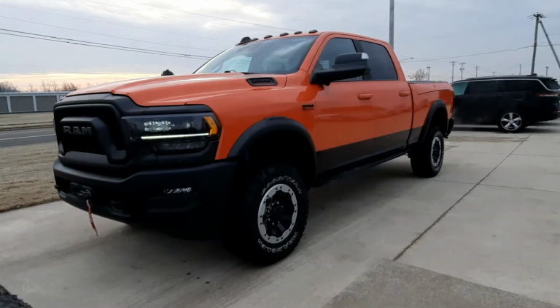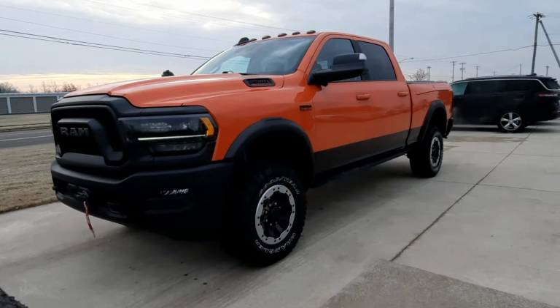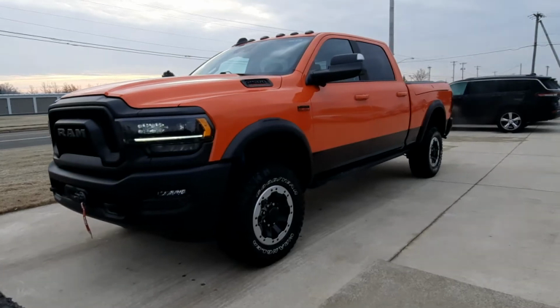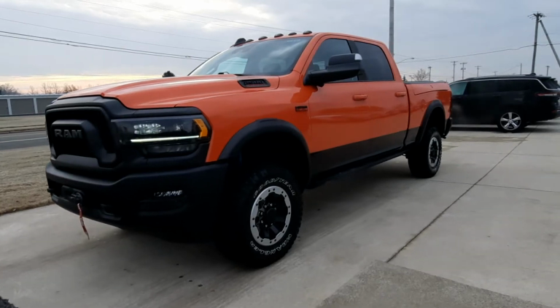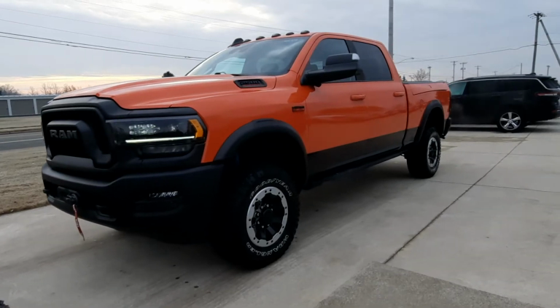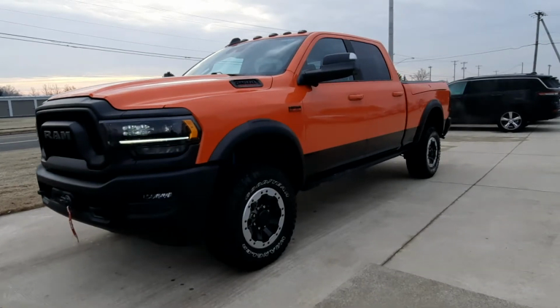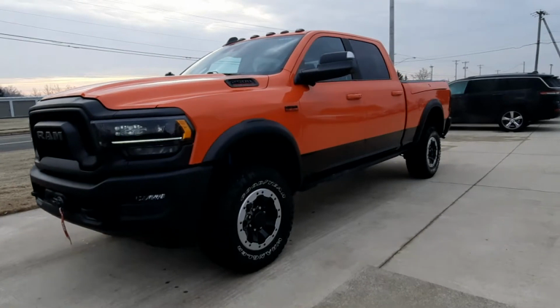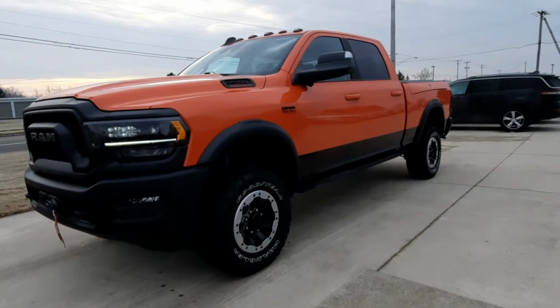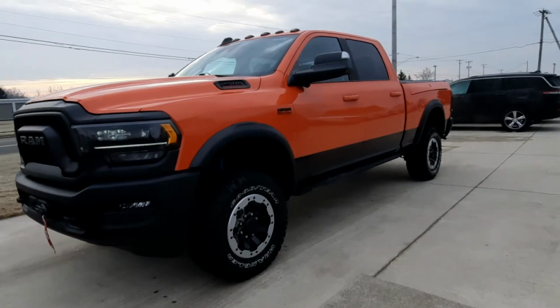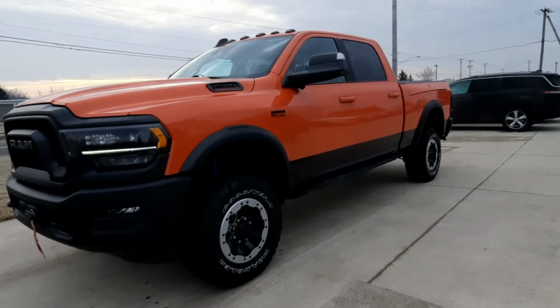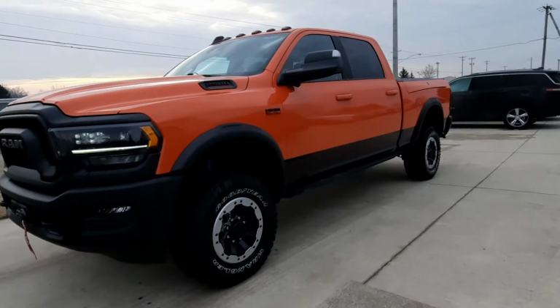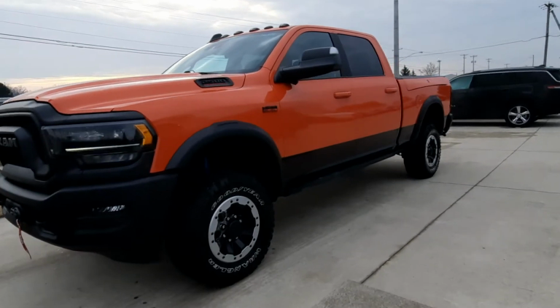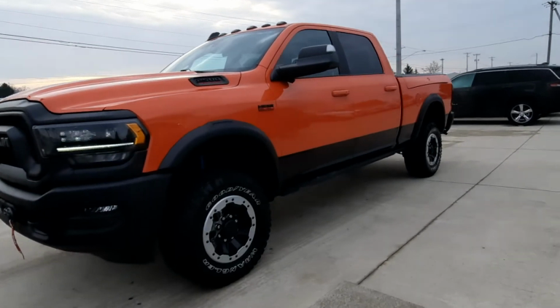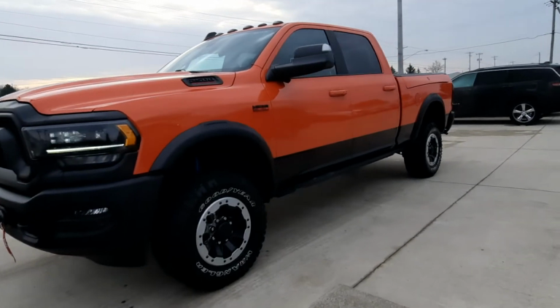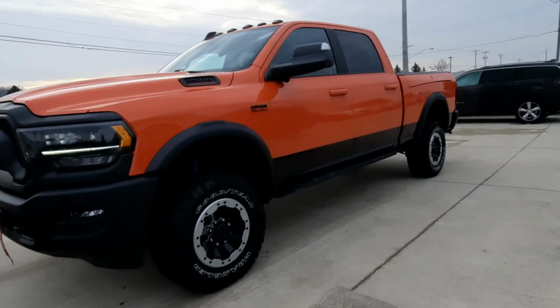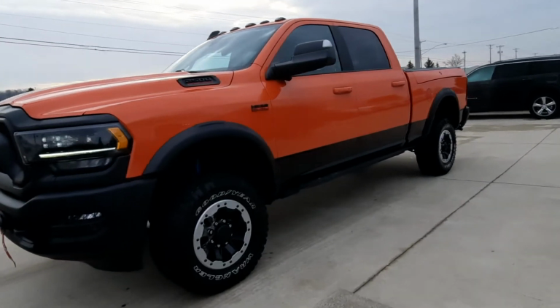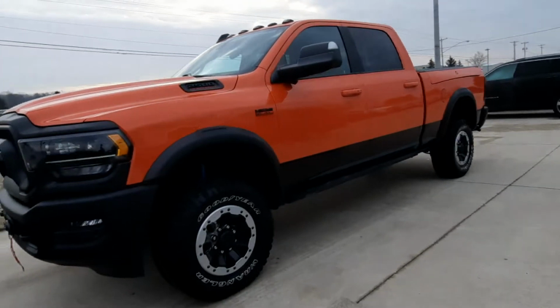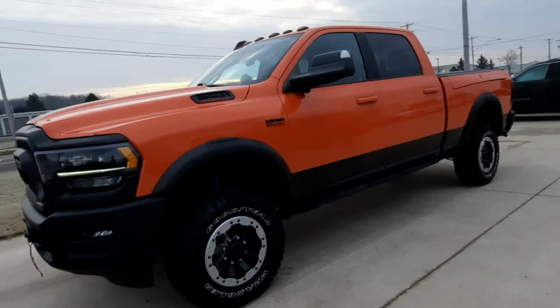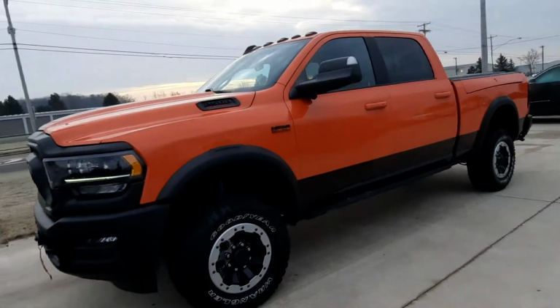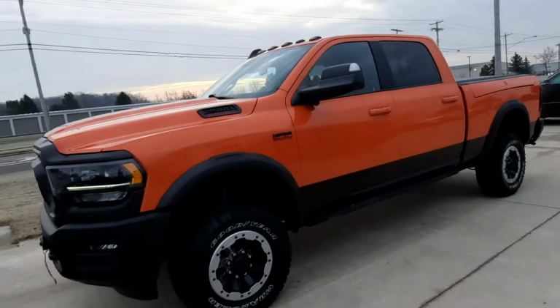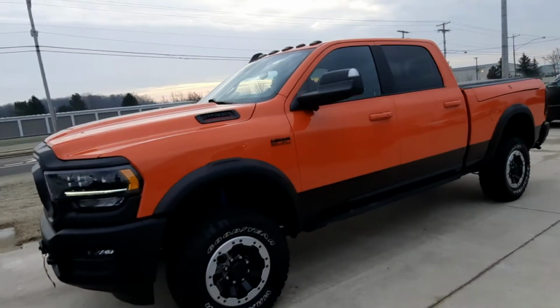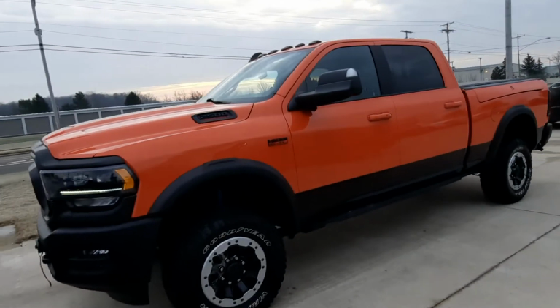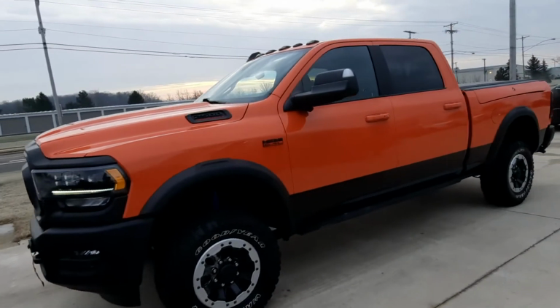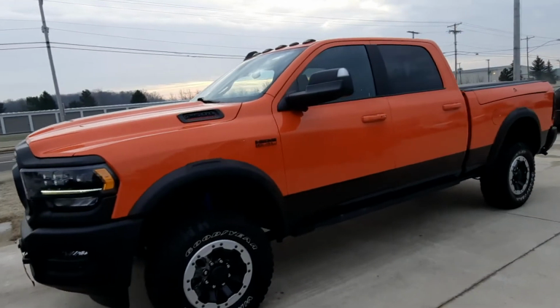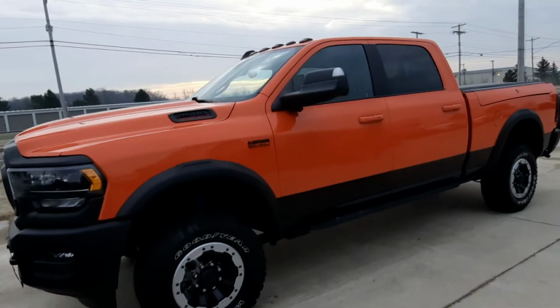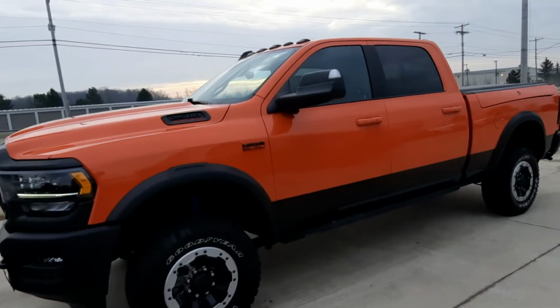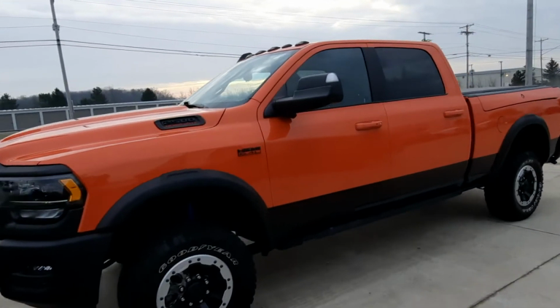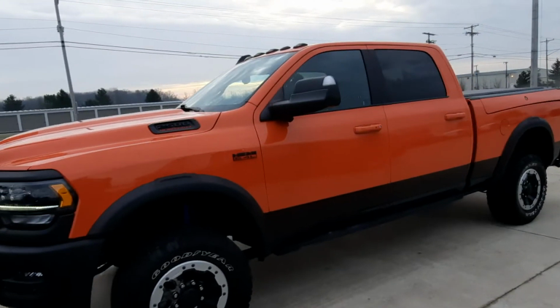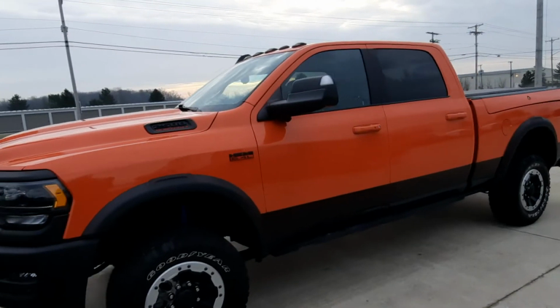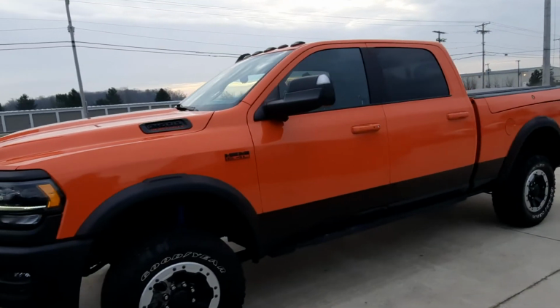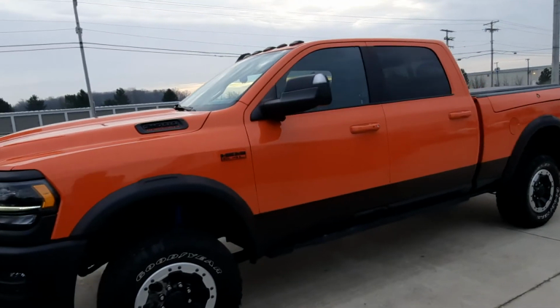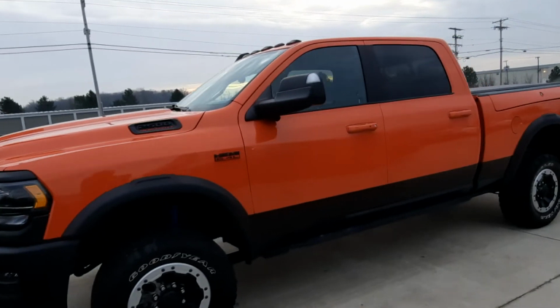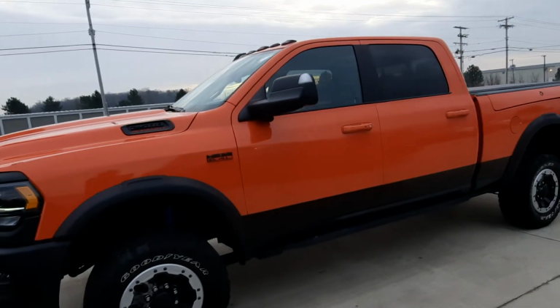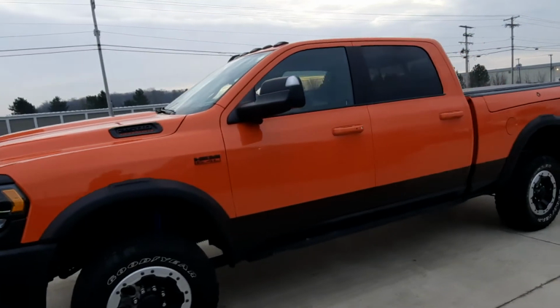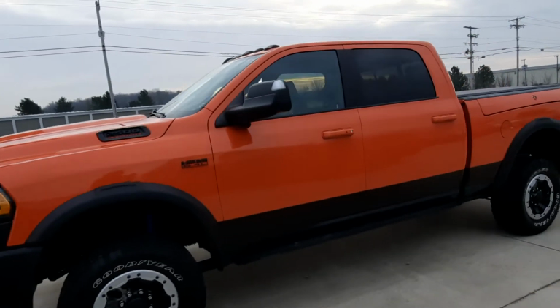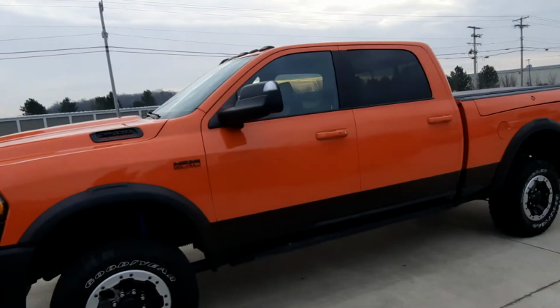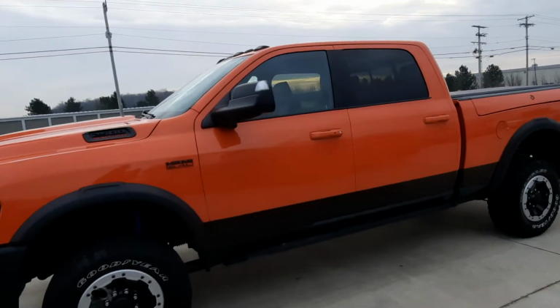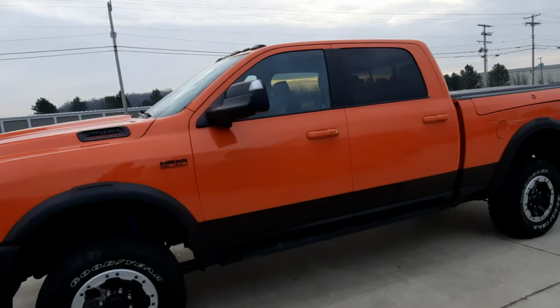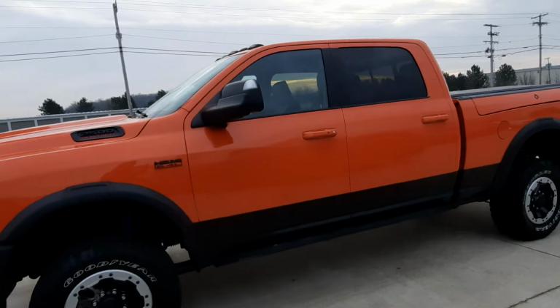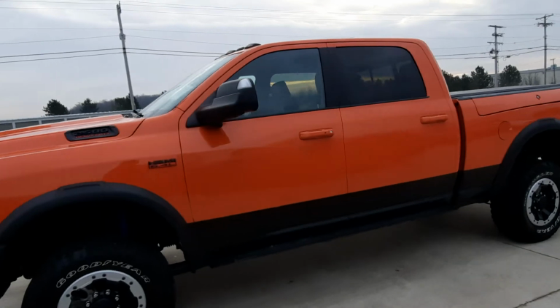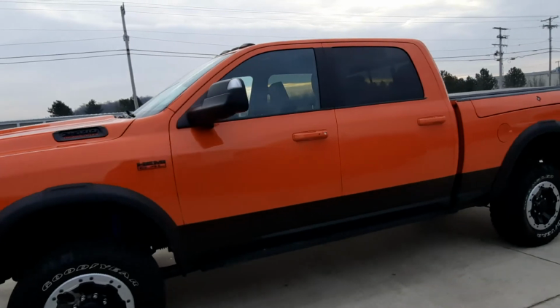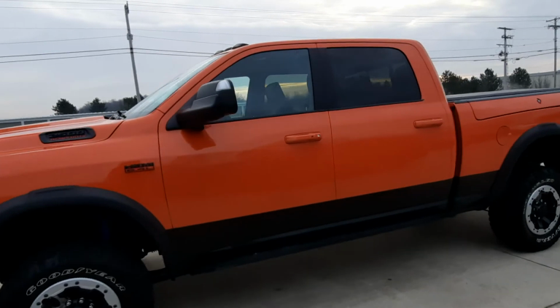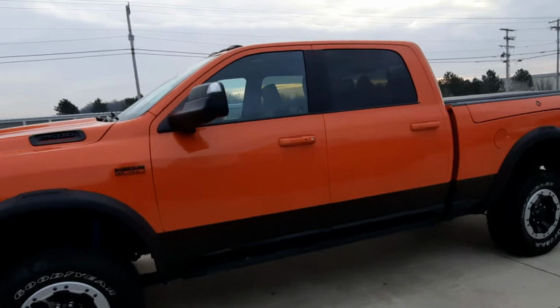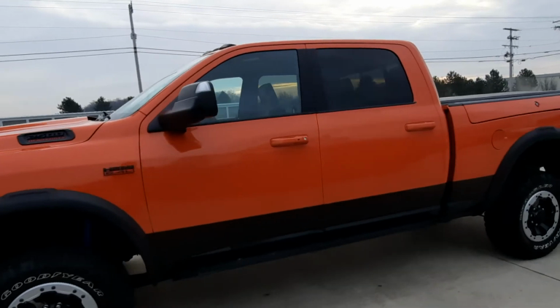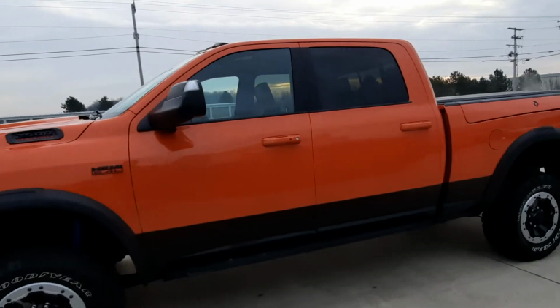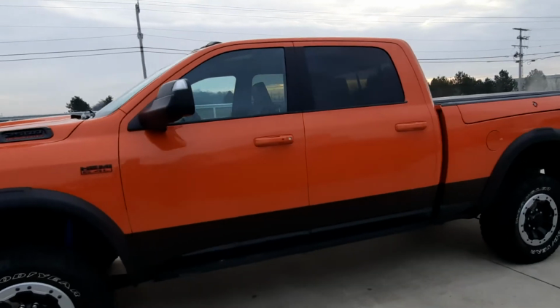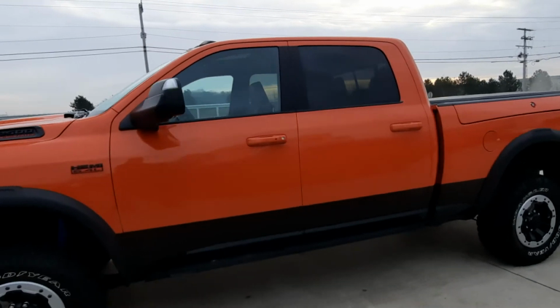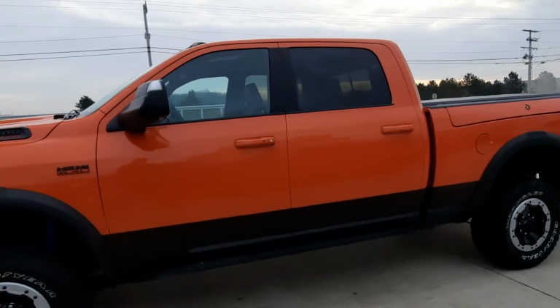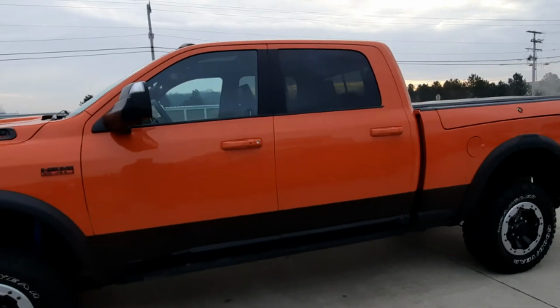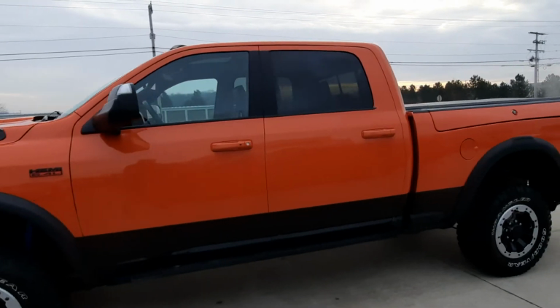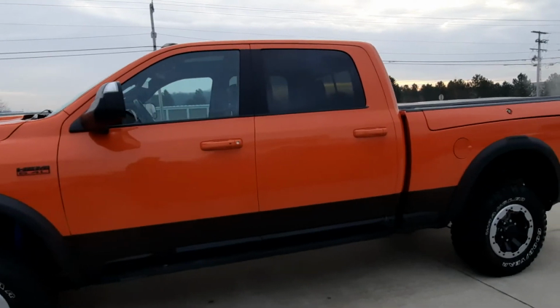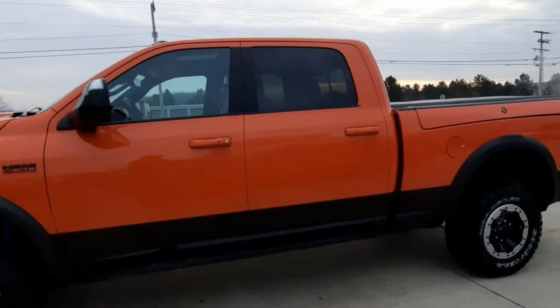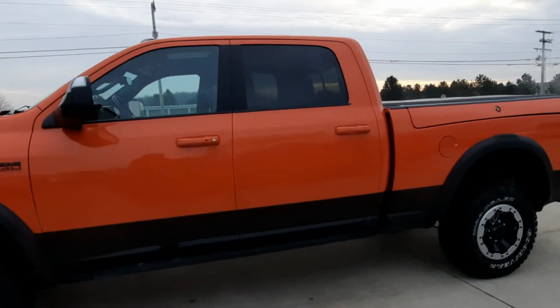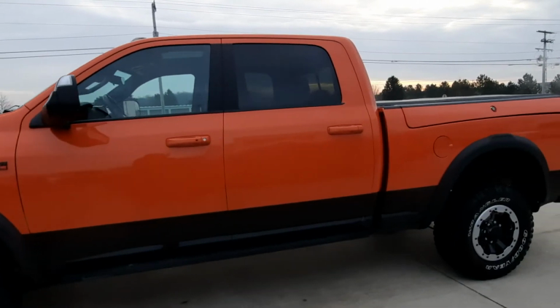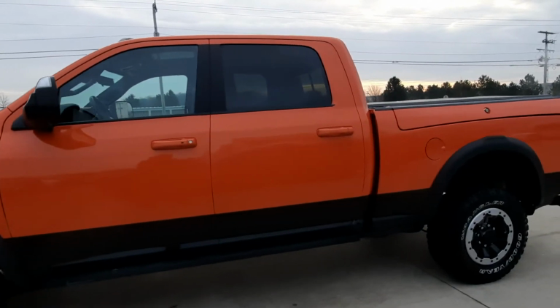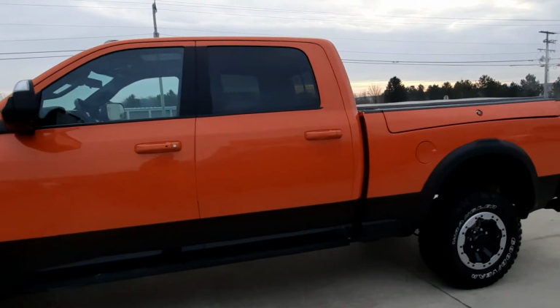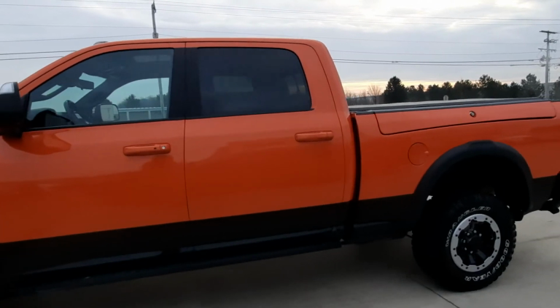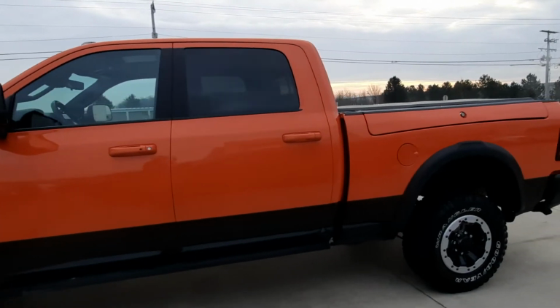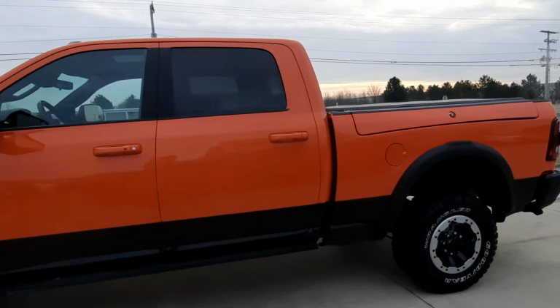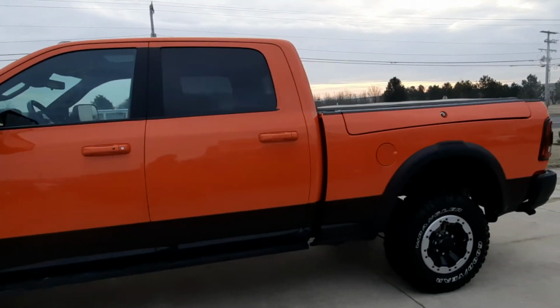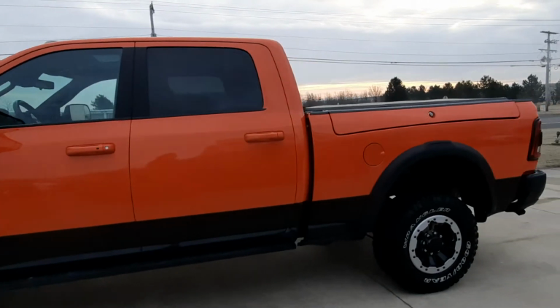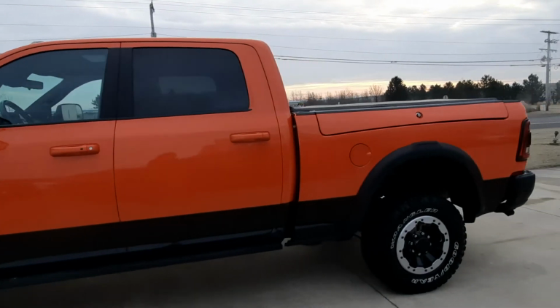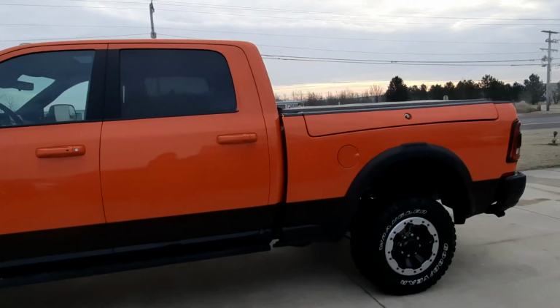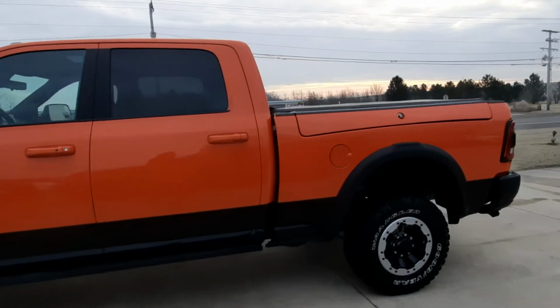Angel here at Terry Hendricks Chrysler. I'm going to take you on a quick walk around of this 2021 Ram 2500 Power Wagon.